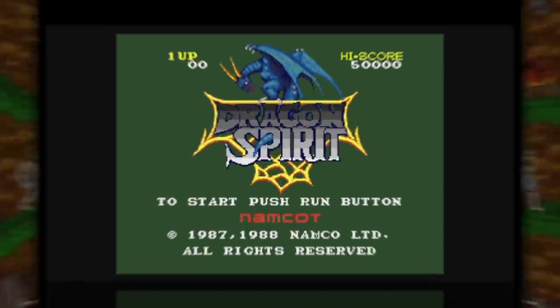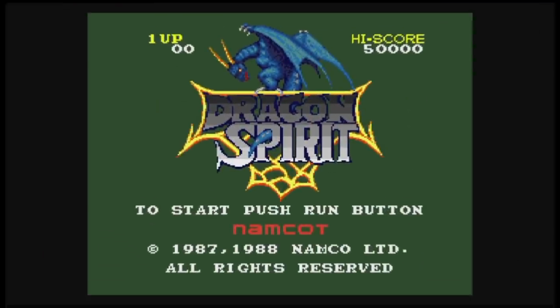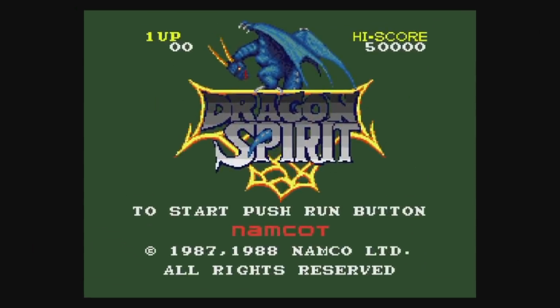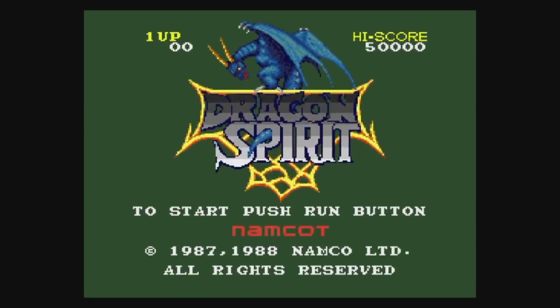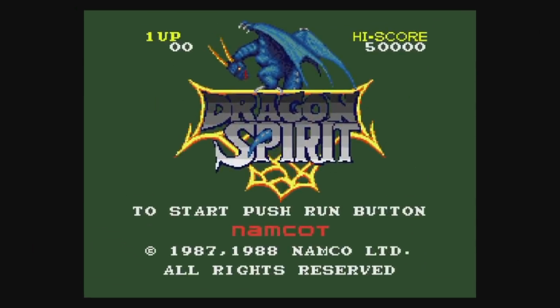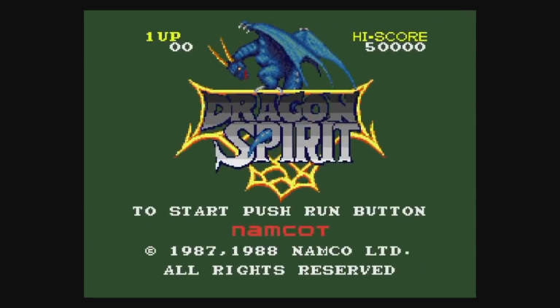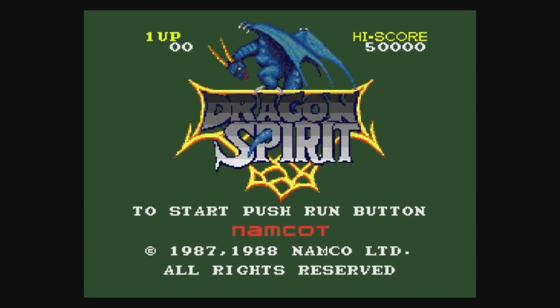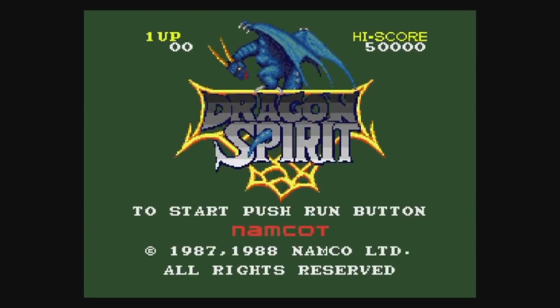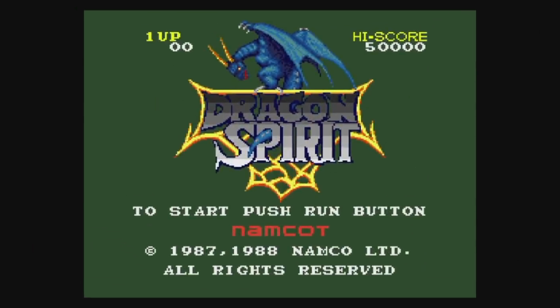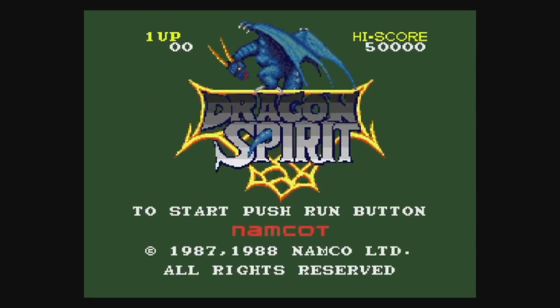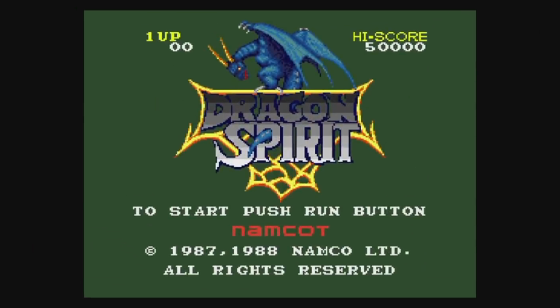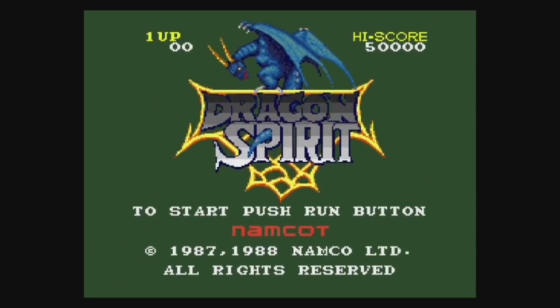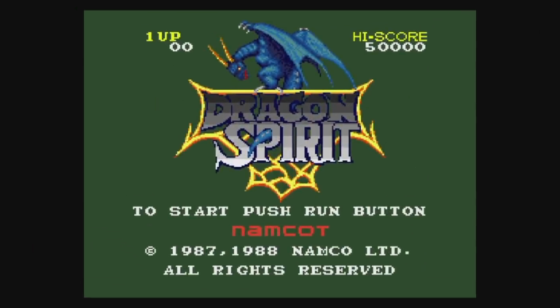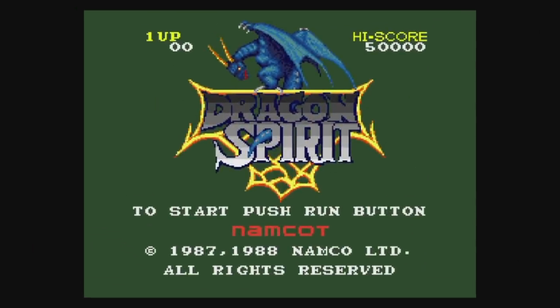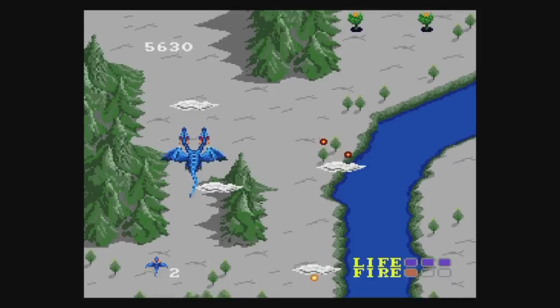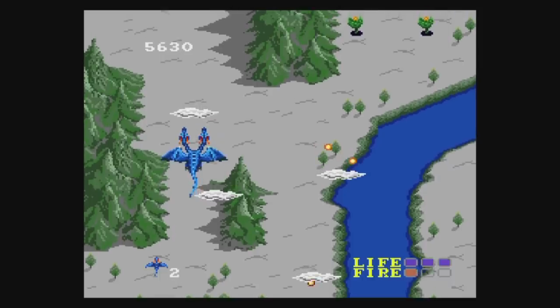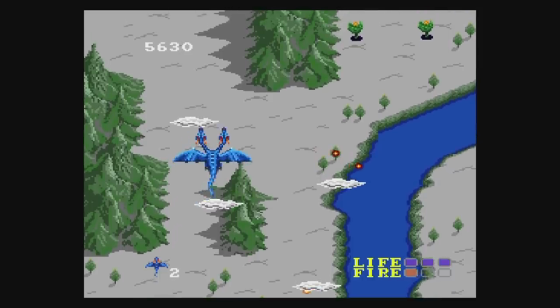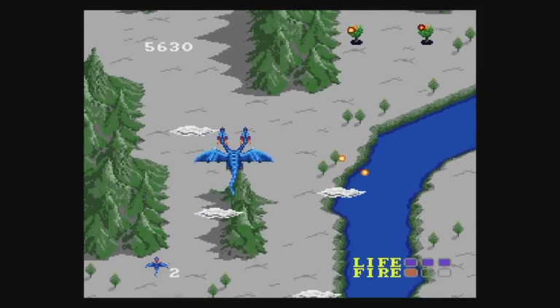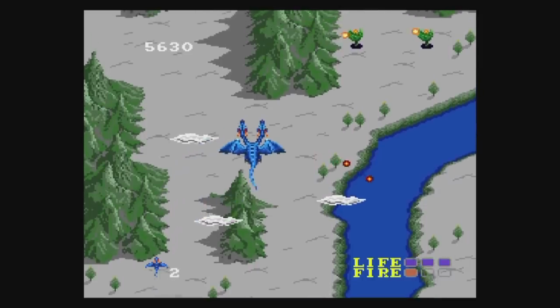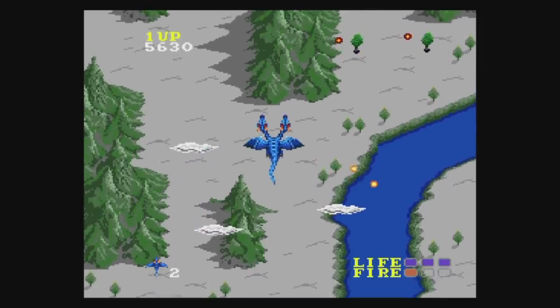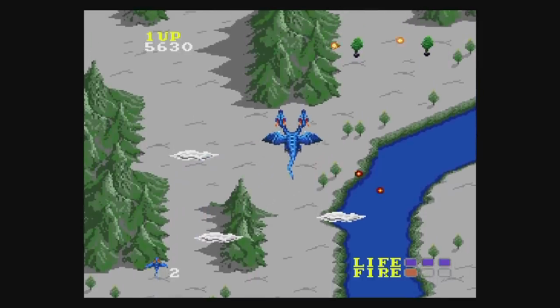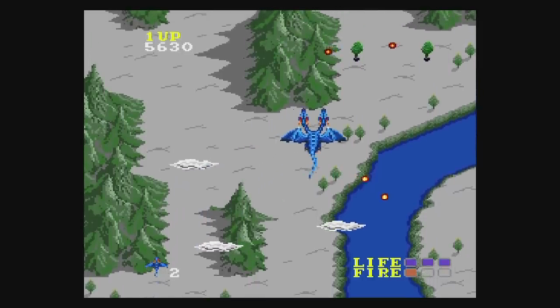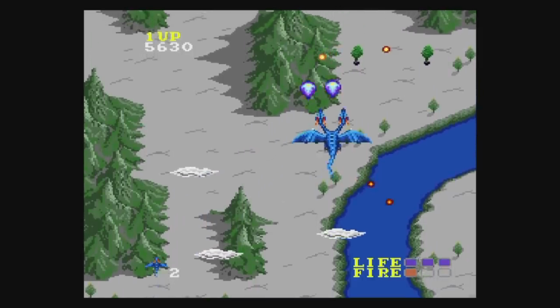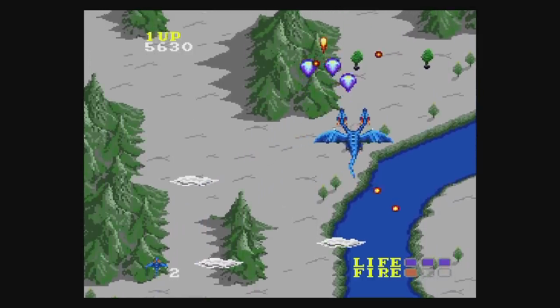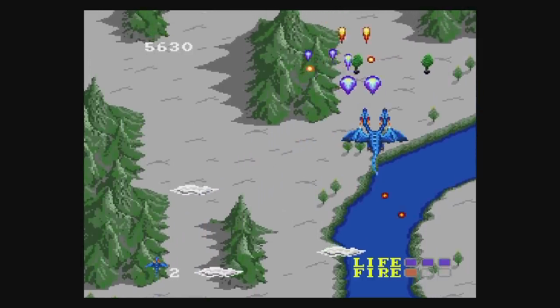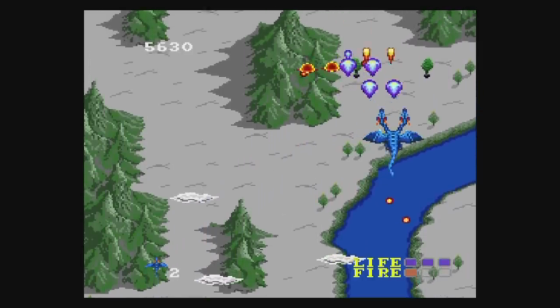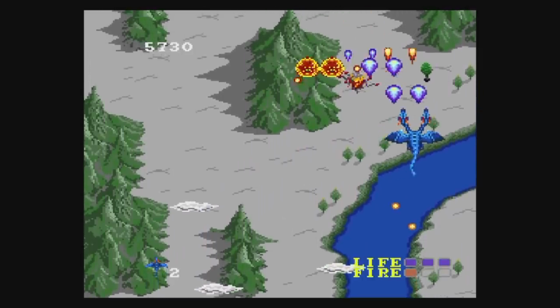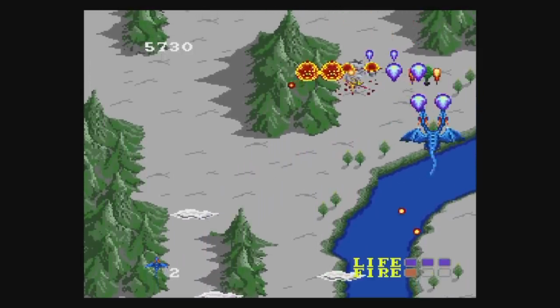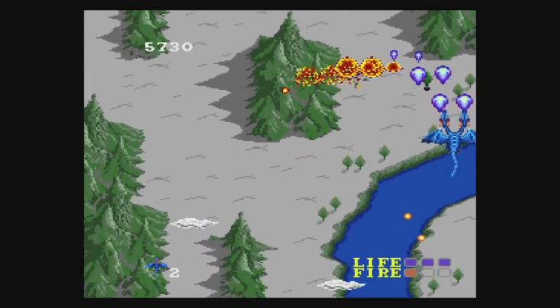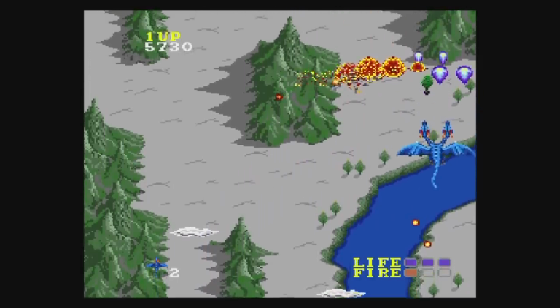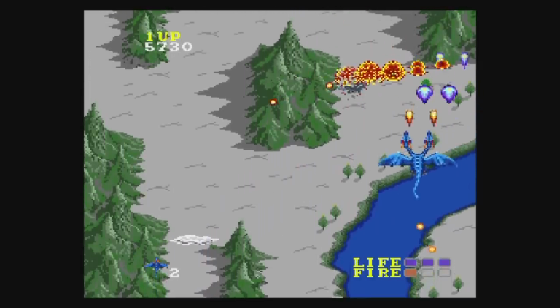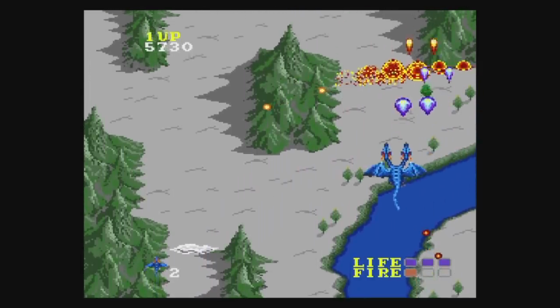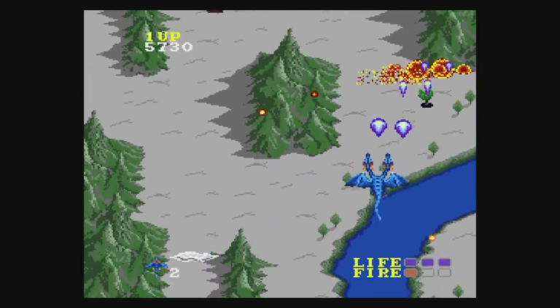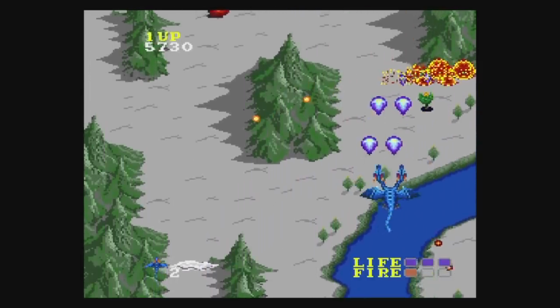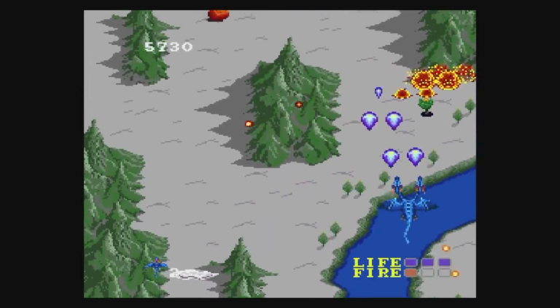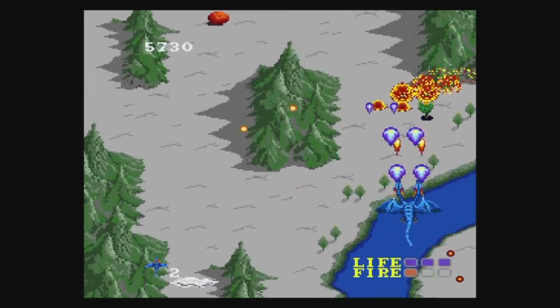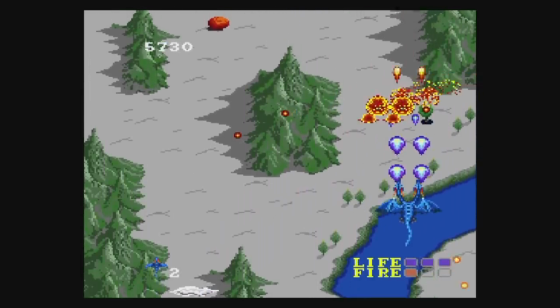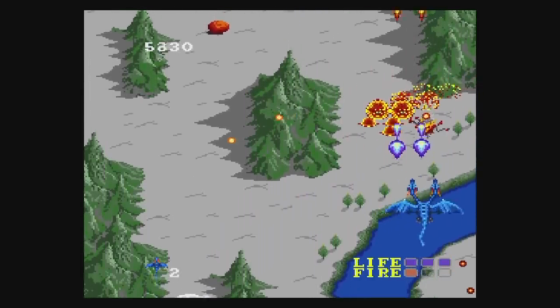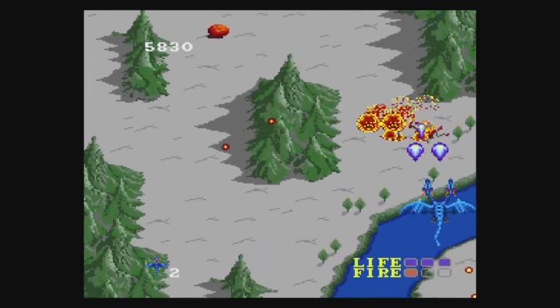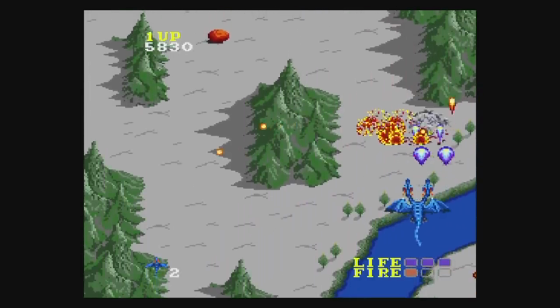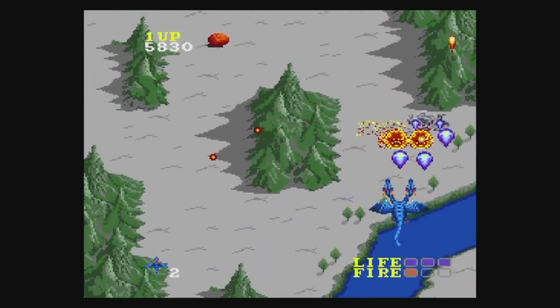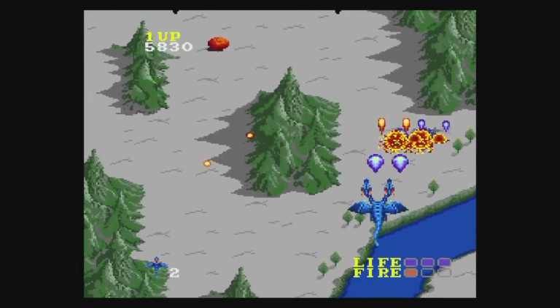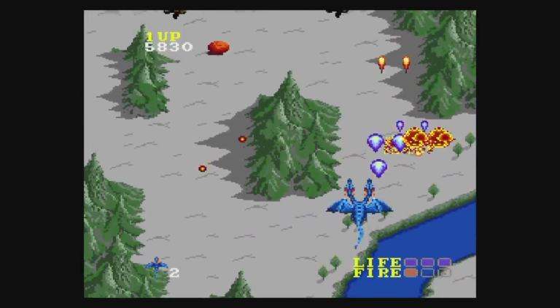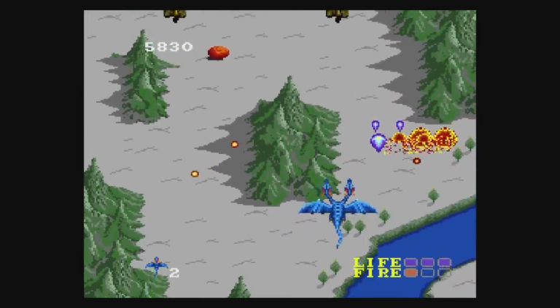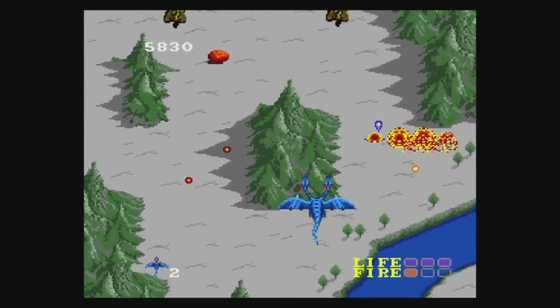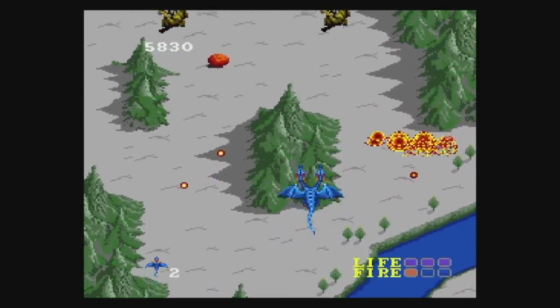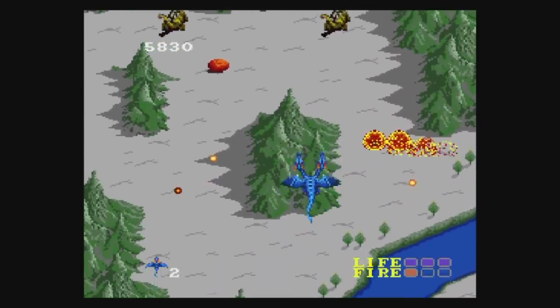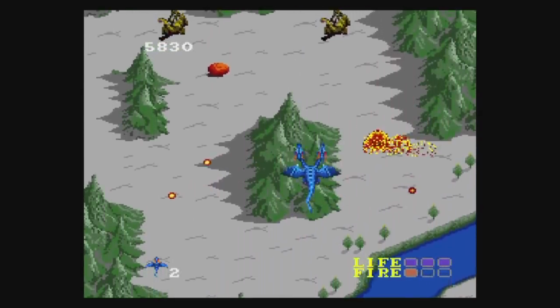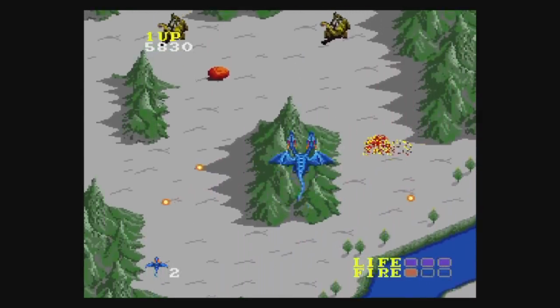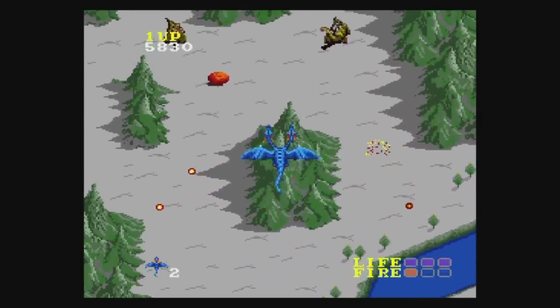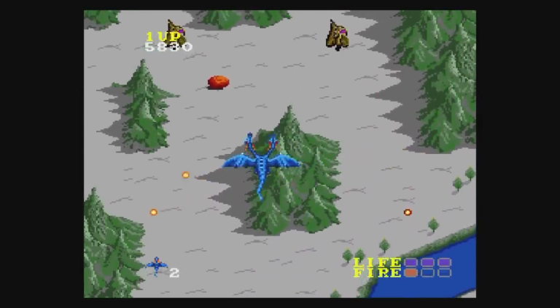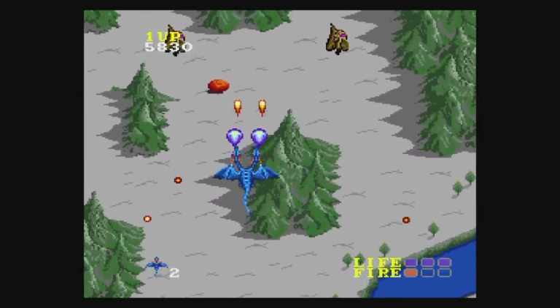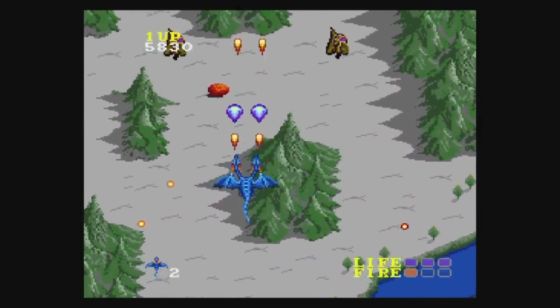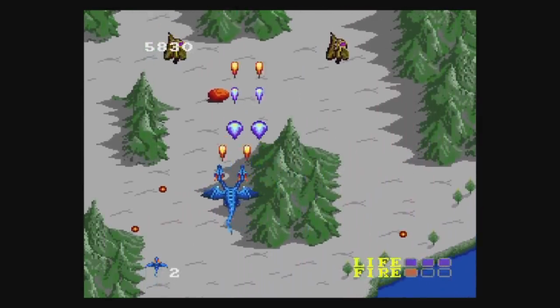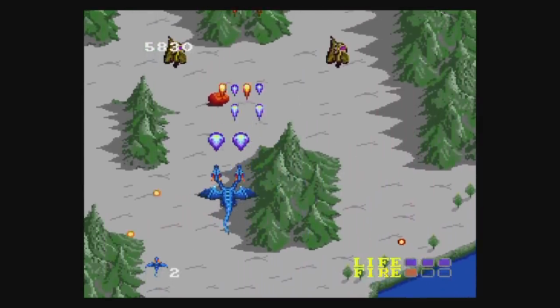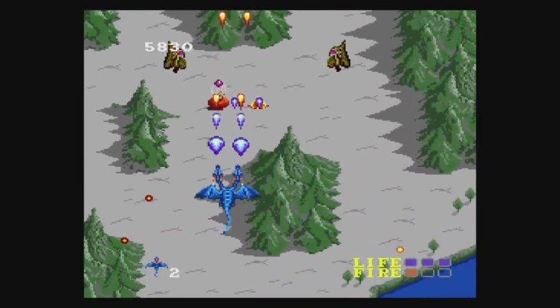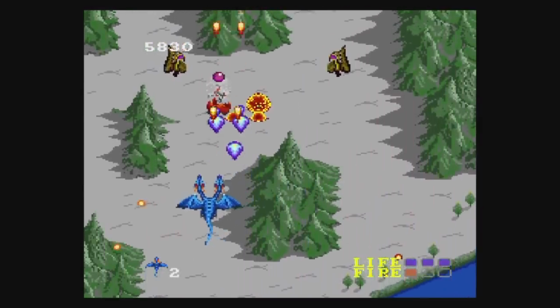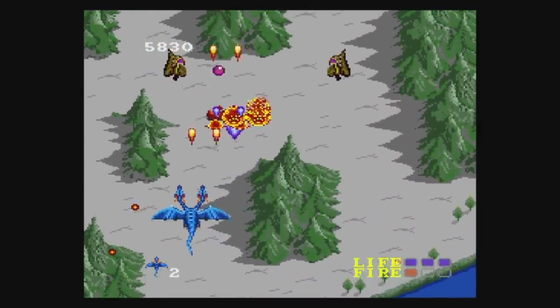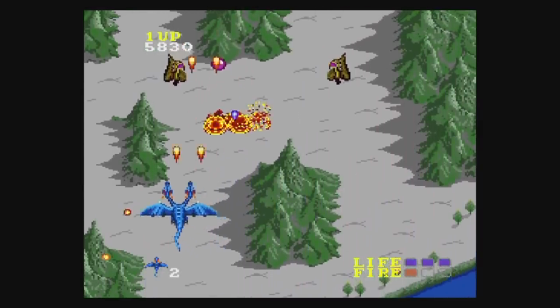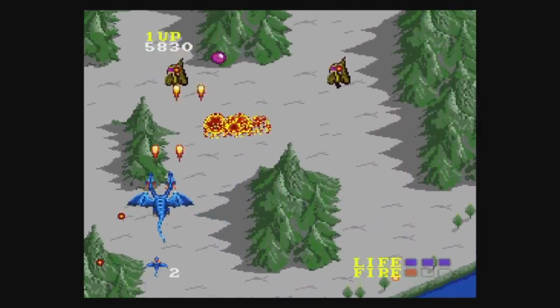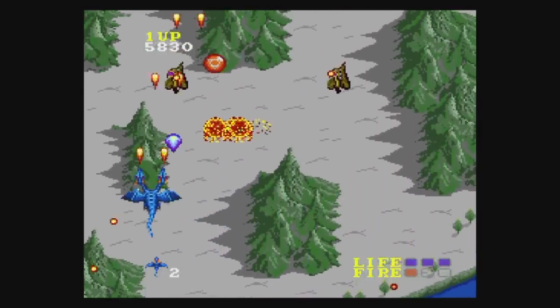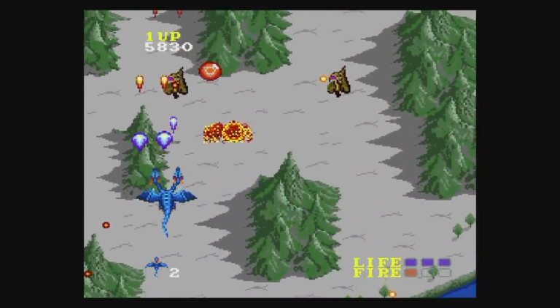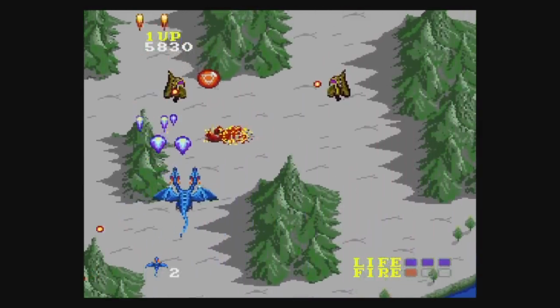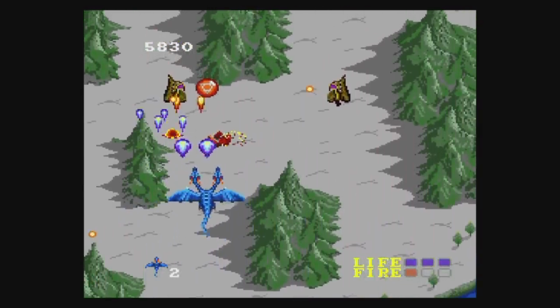Bomberman 94 is the follow-up to 93 and it's just more Bomberman action. Bomberman Panic Bomber is a CD game — one of those match-three puzzle games with occasional bombs and stuff. Chou Aniki is a horizontal shooter which reminds me of Wings of War on the Genesis, but much sillier and pretty fun. Dai Makai Mura is the Japanese name for Ghouls 'n Ghosts — this super graphics version is really good of course, and tougher than the Genesis version.